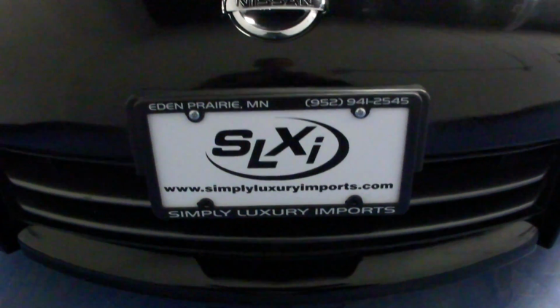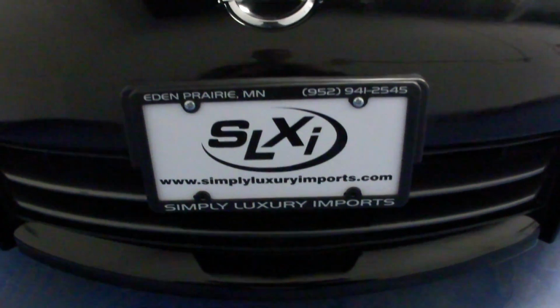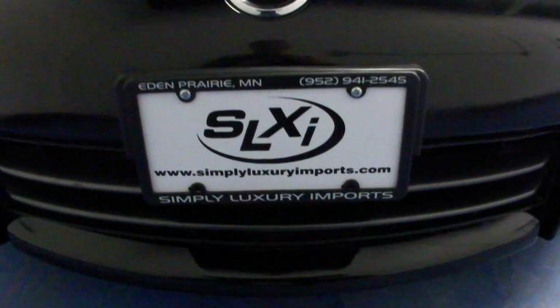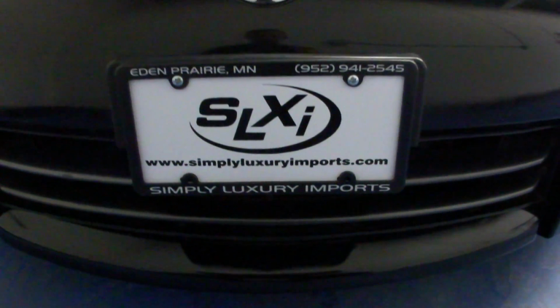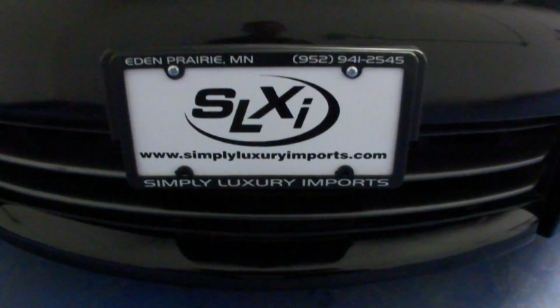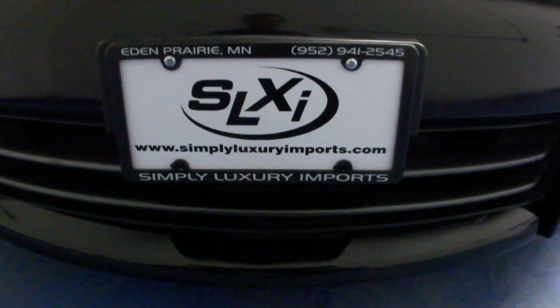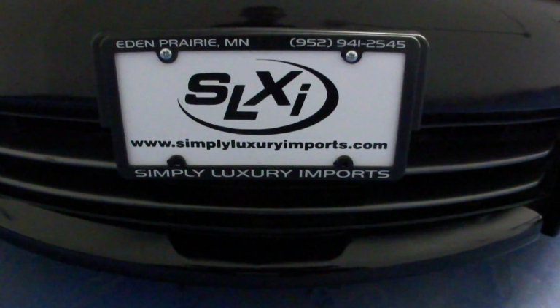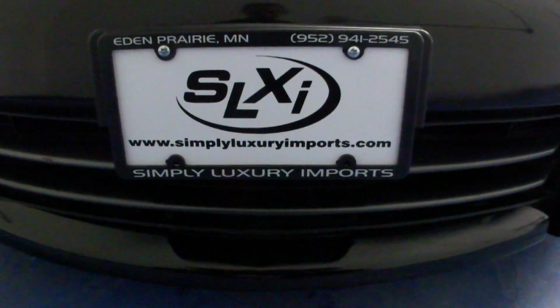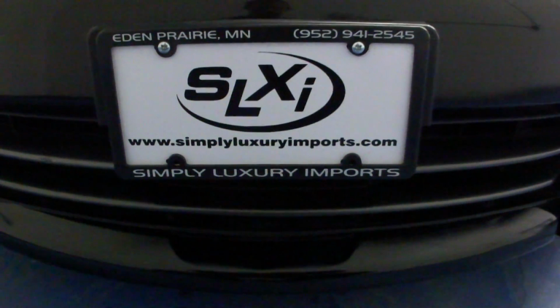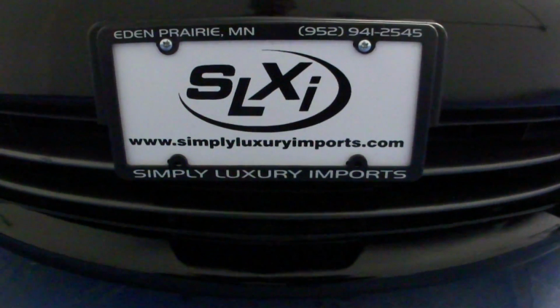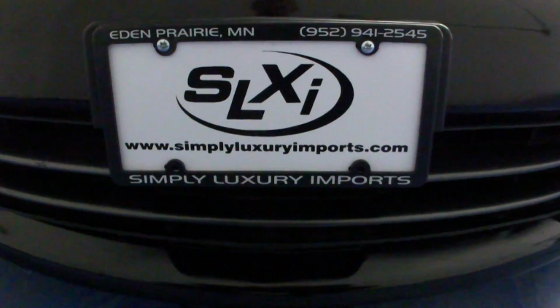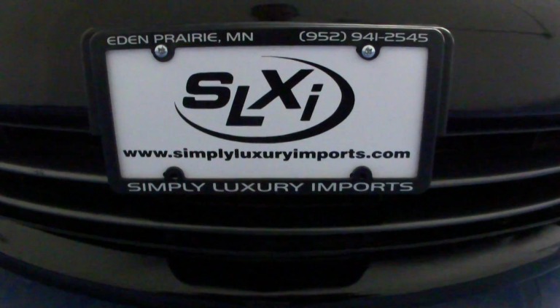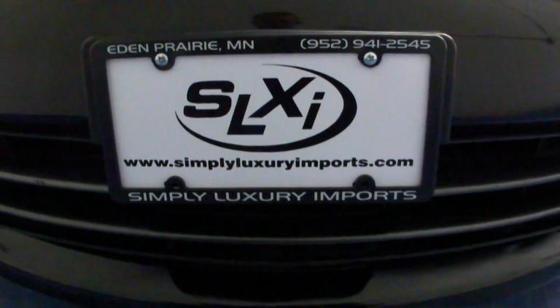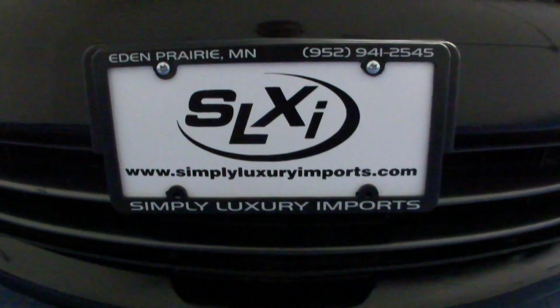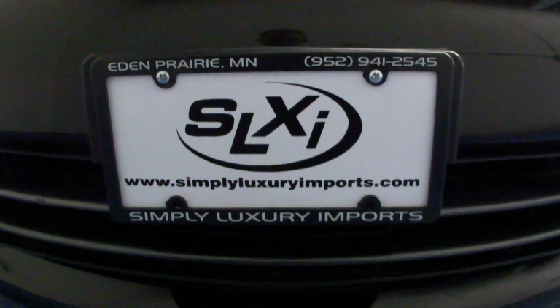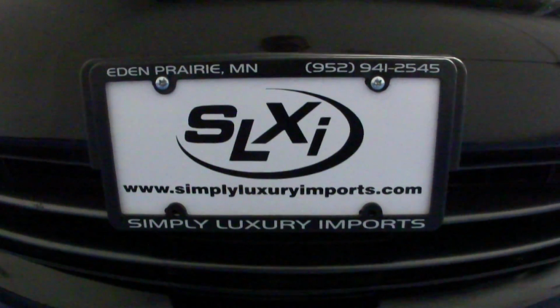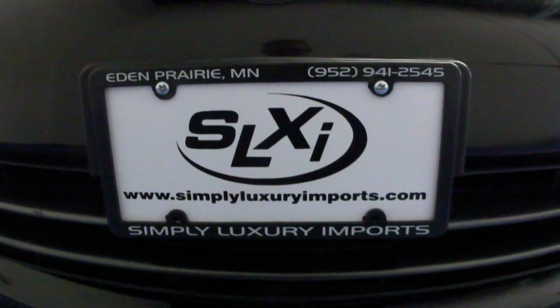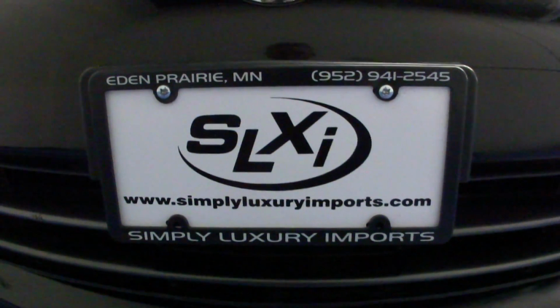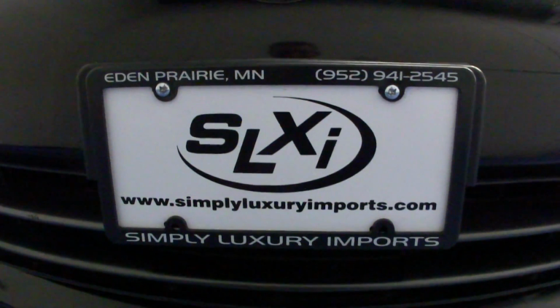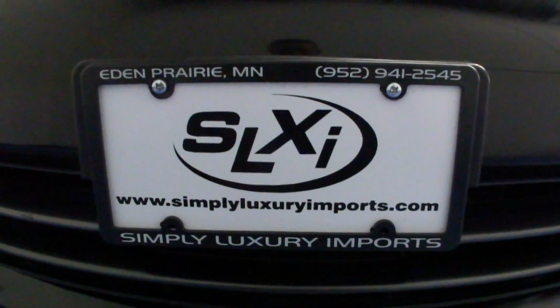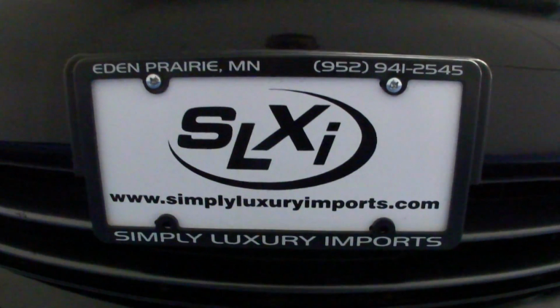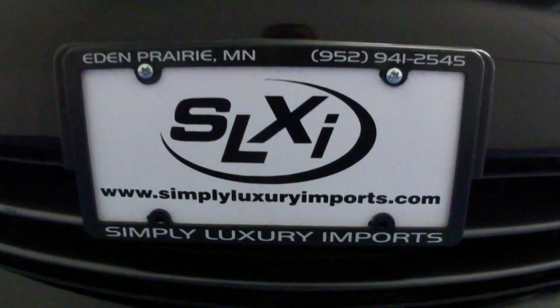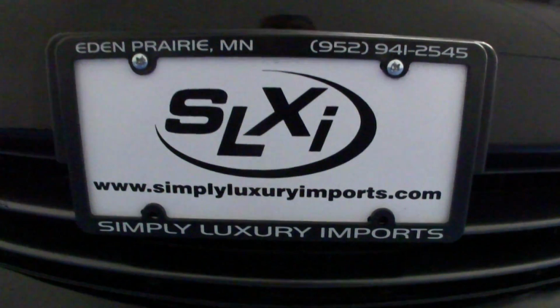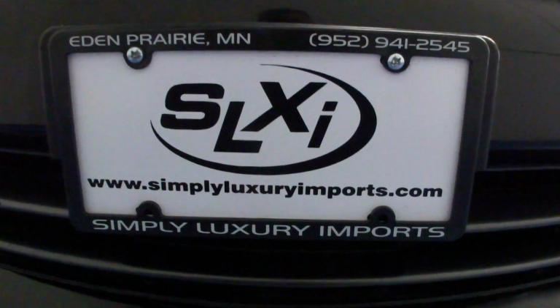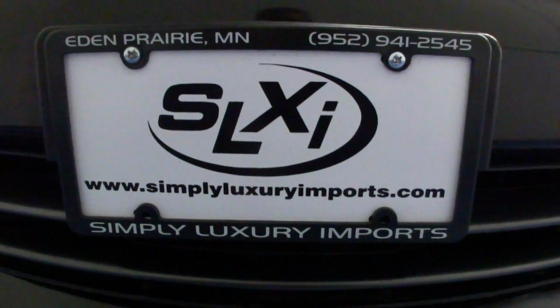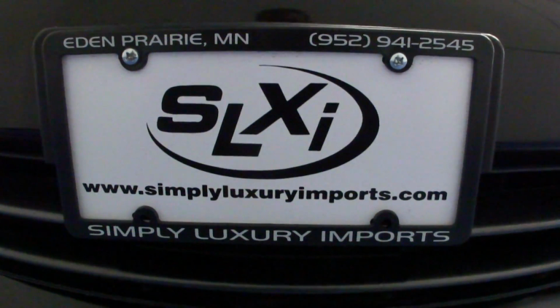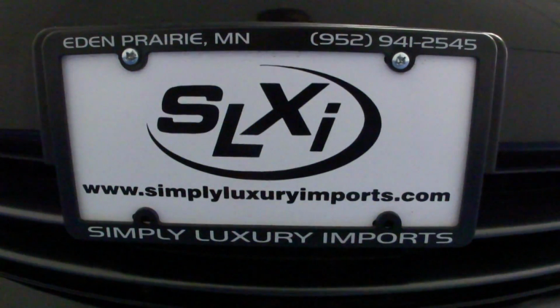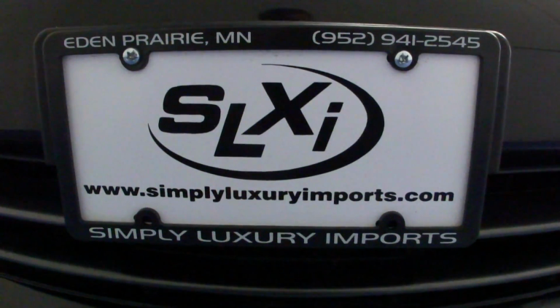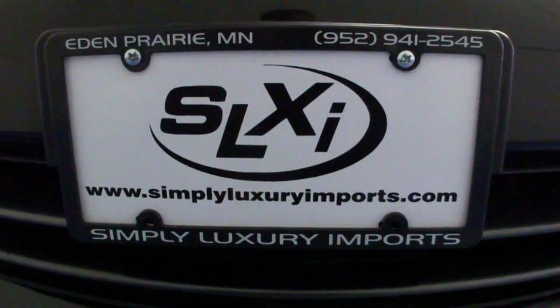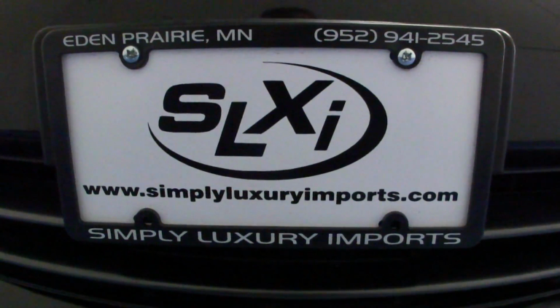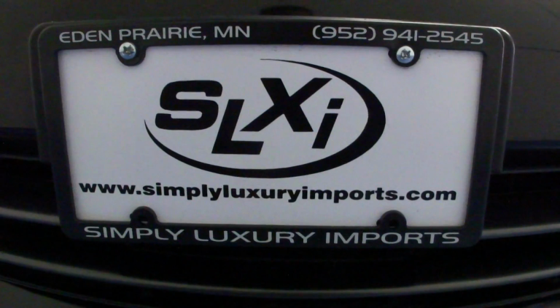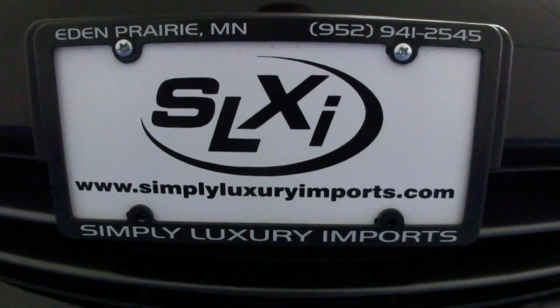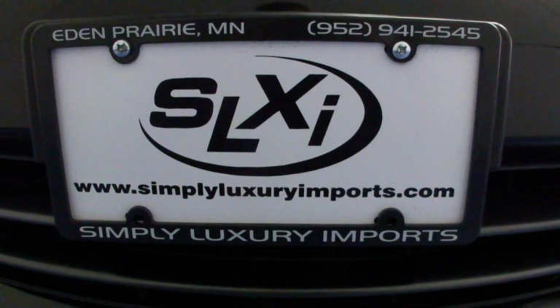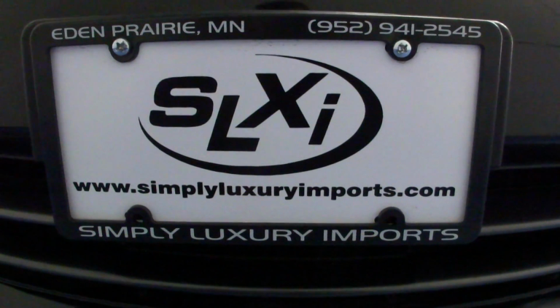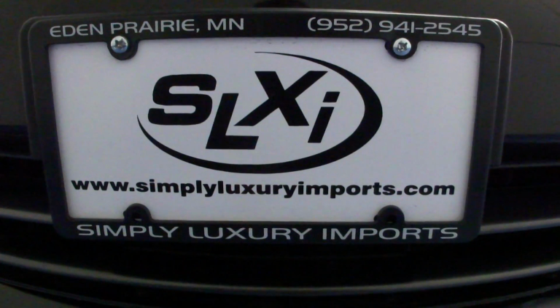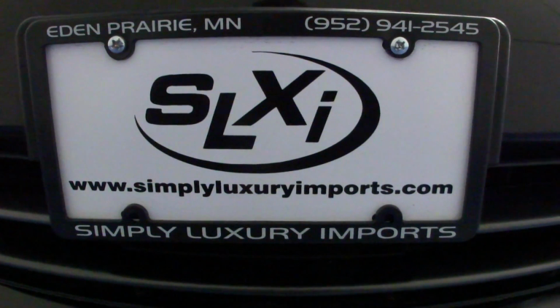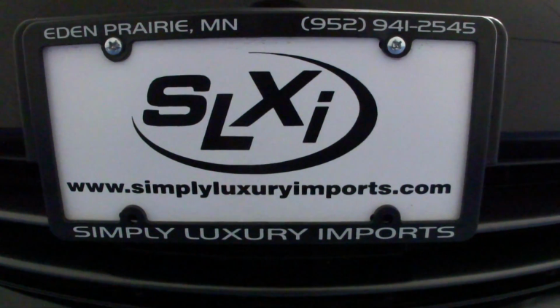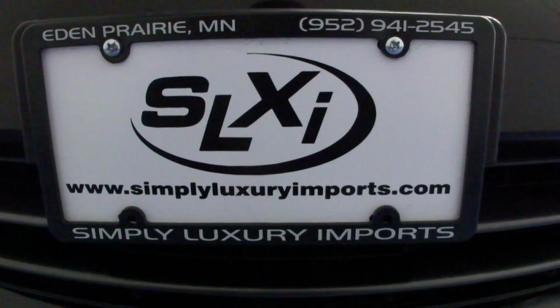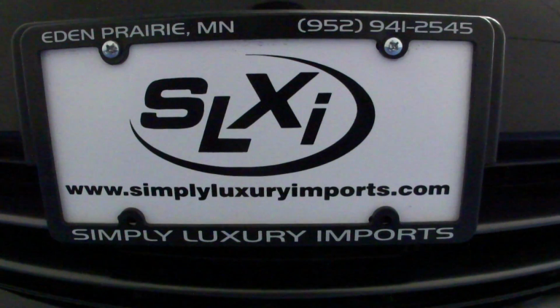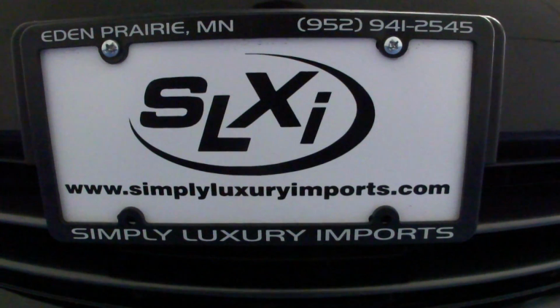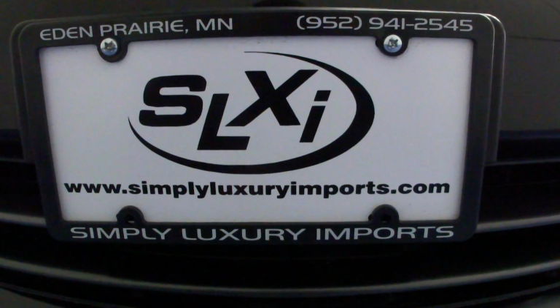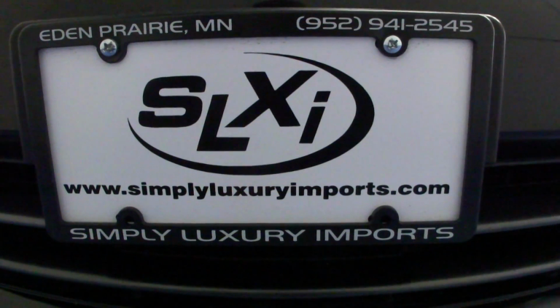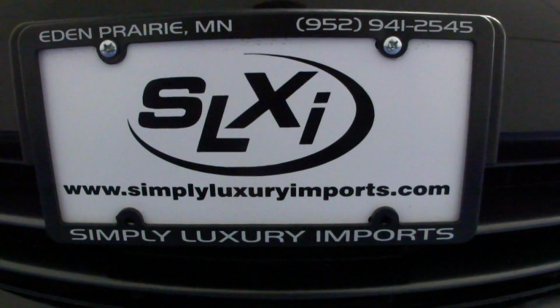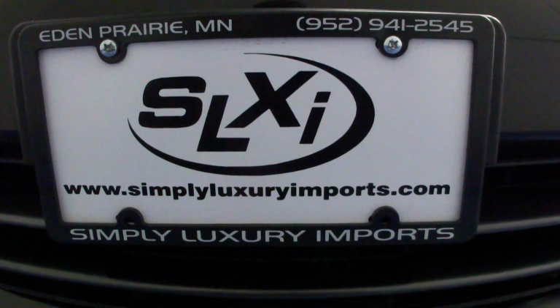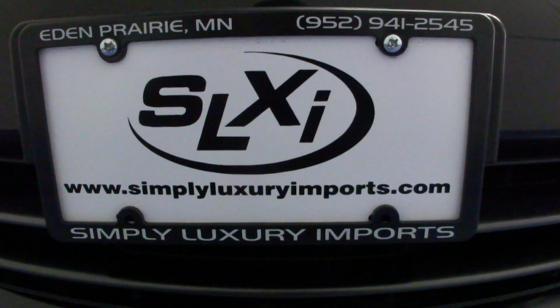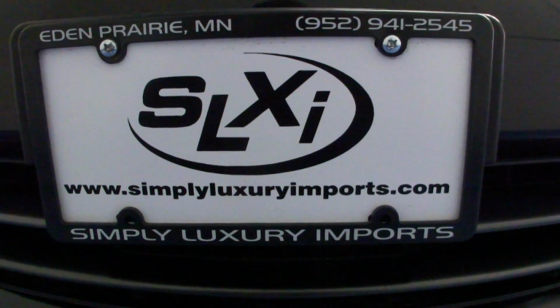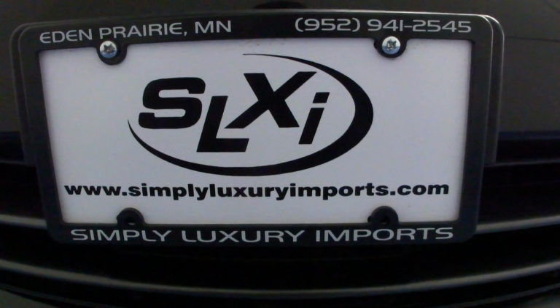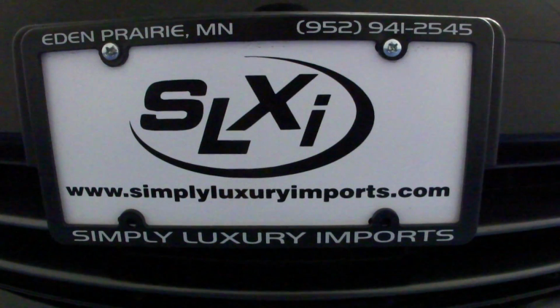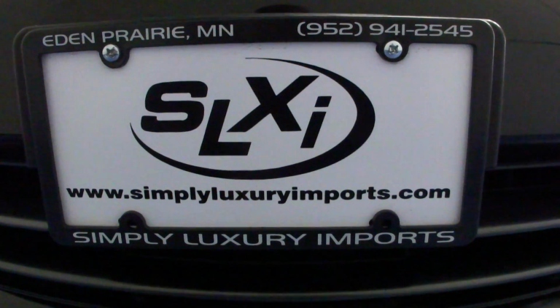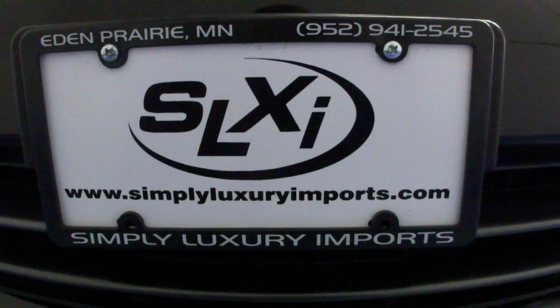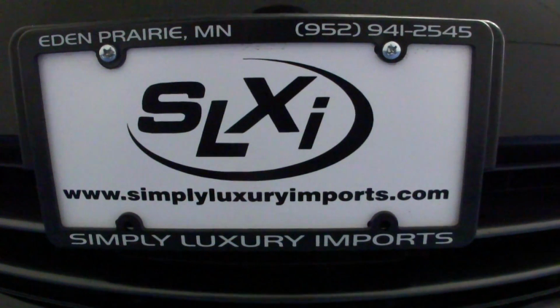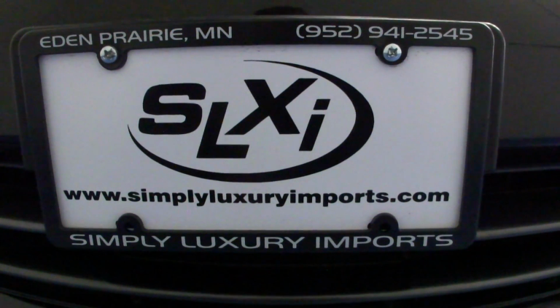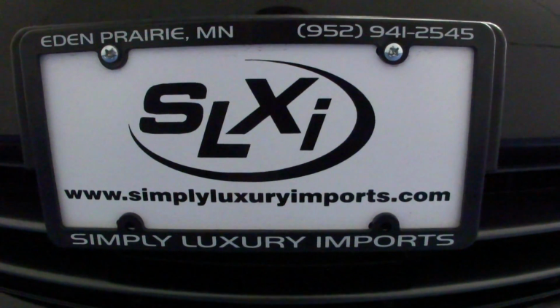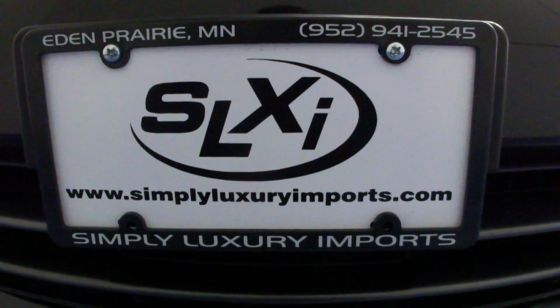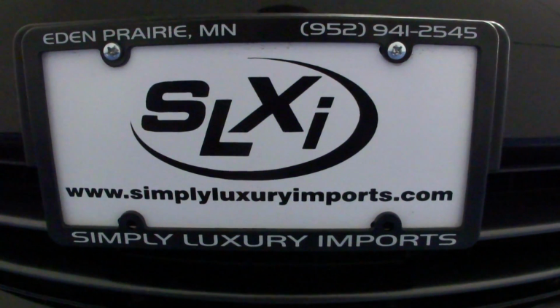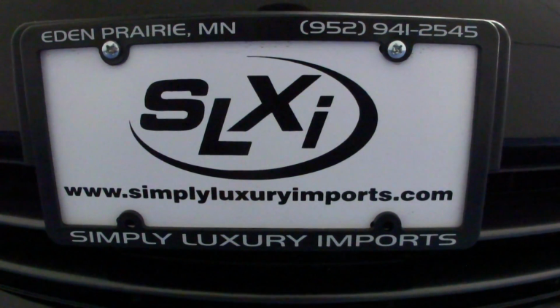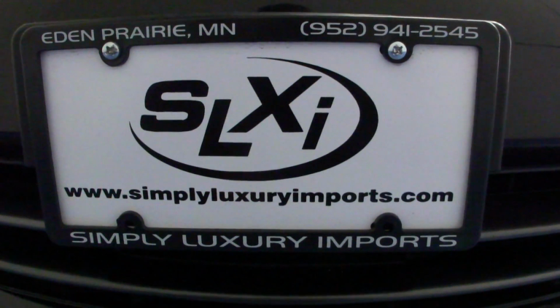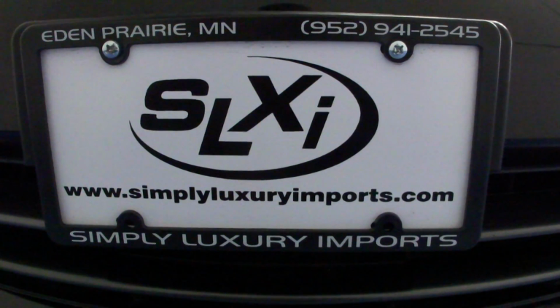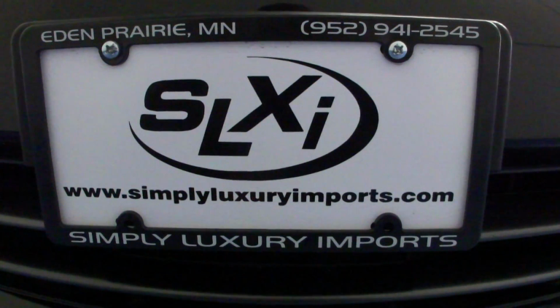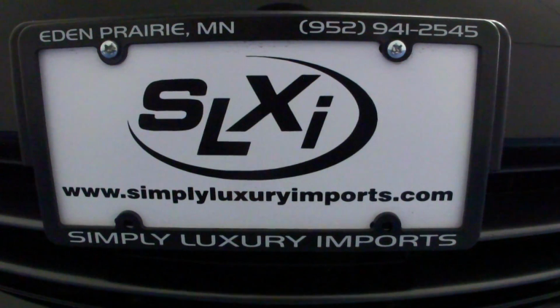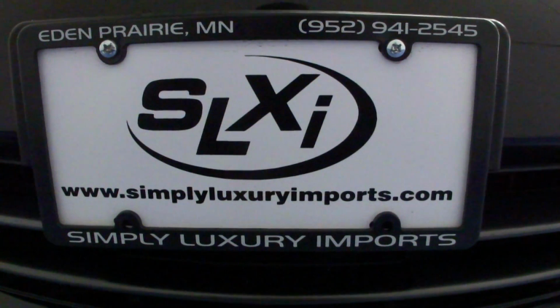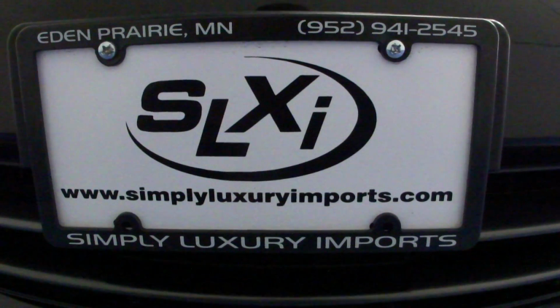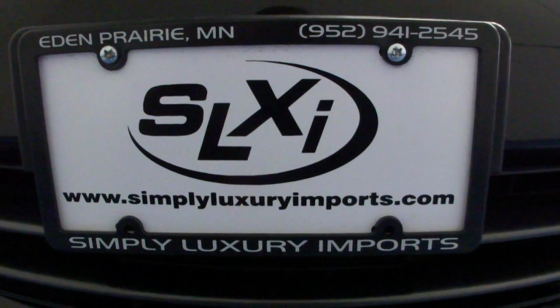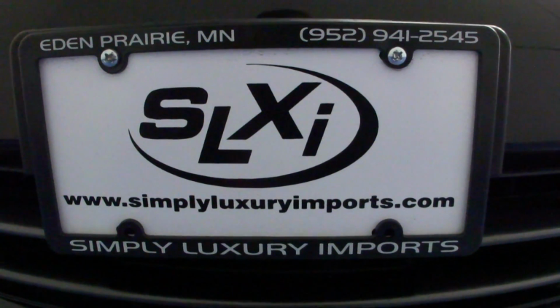If you'd like to see pictures with more information on this vehicle, visit our website at www.SimplyLuxuryImports.com.